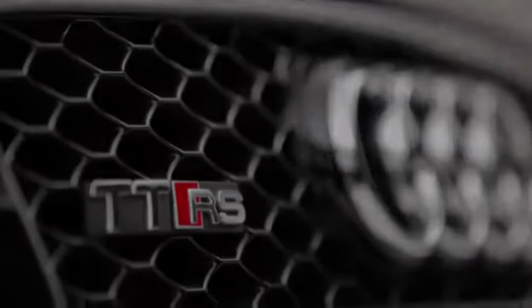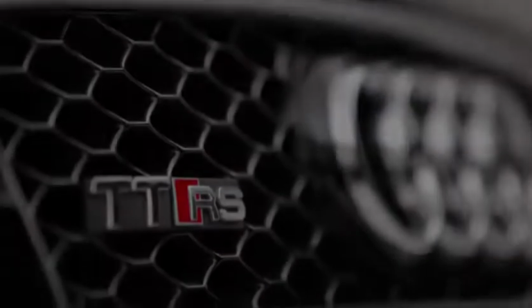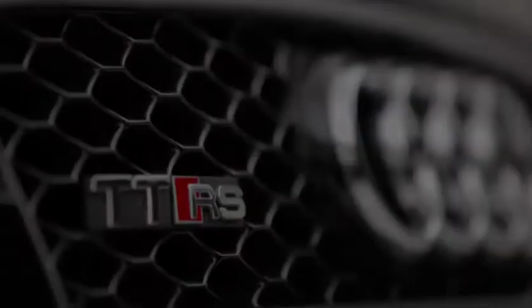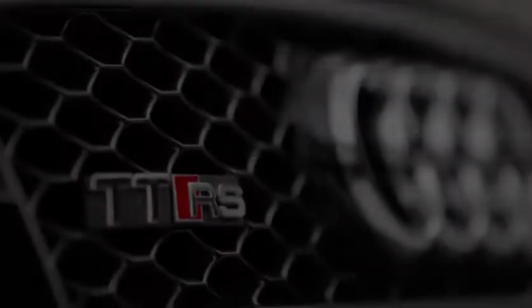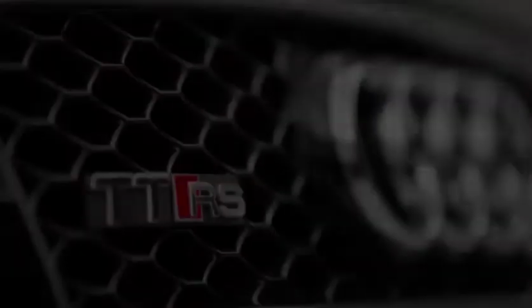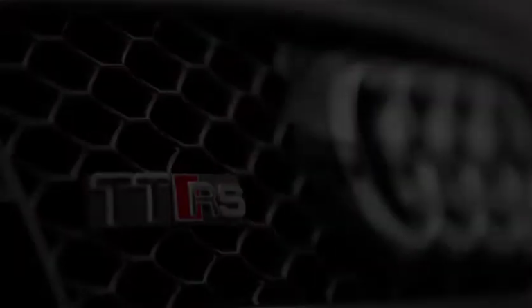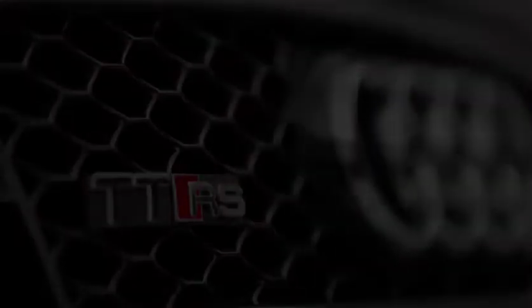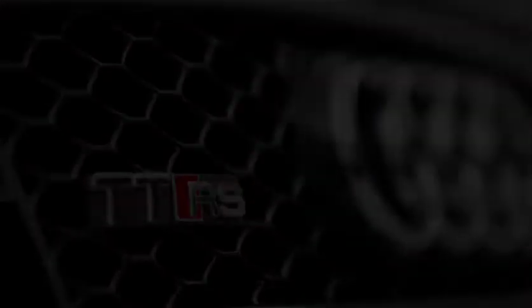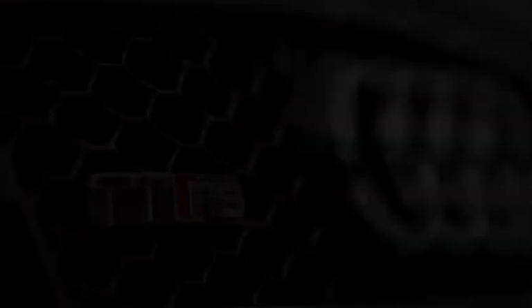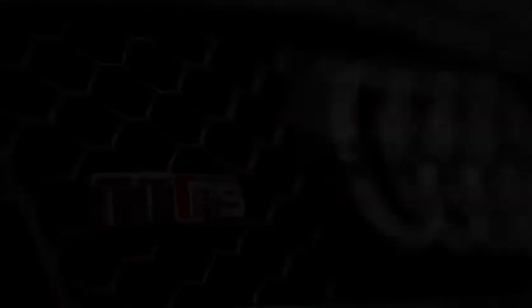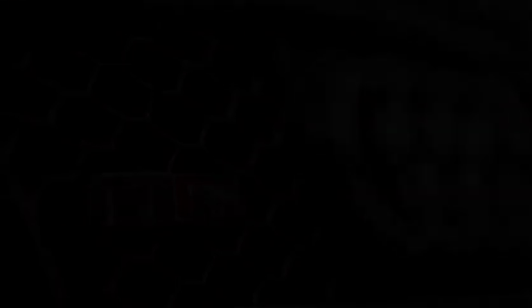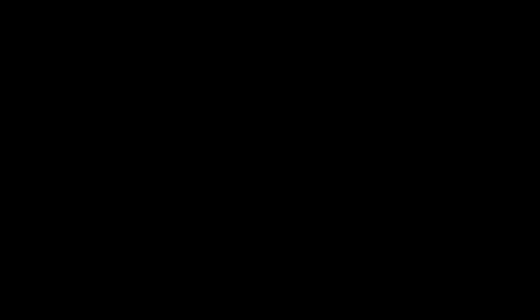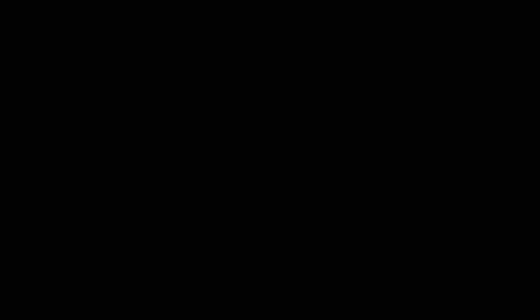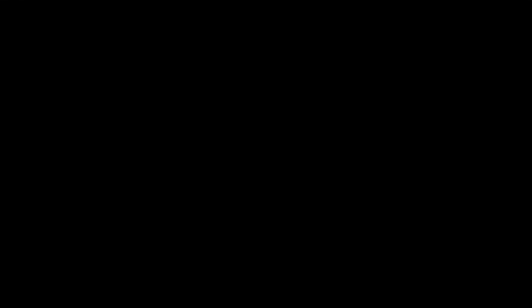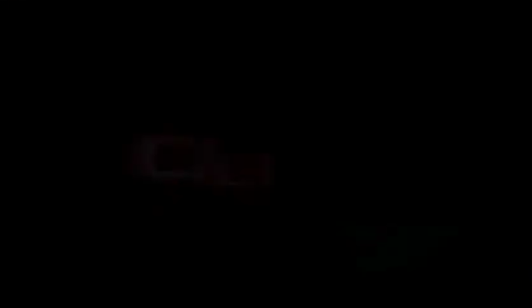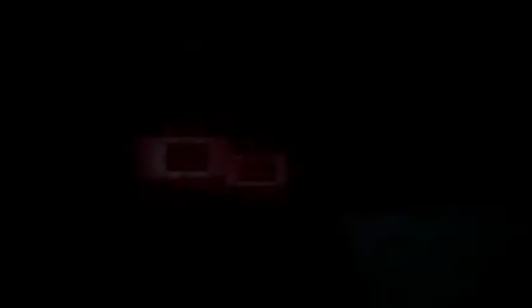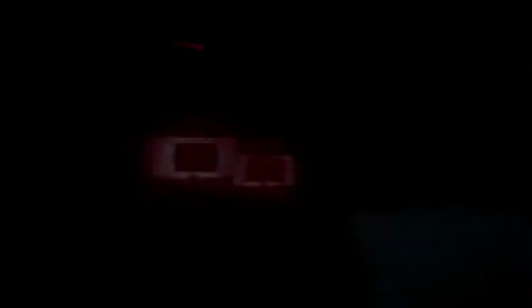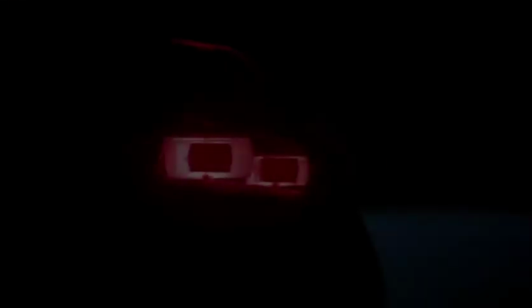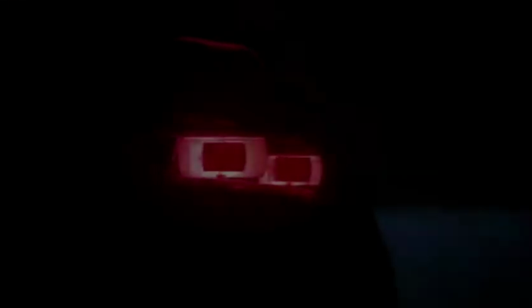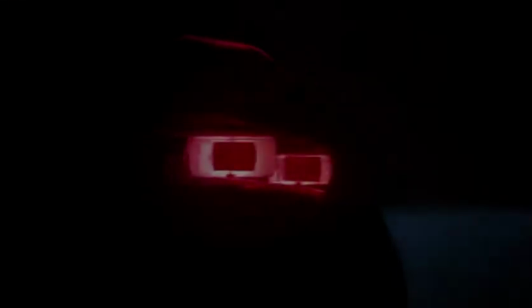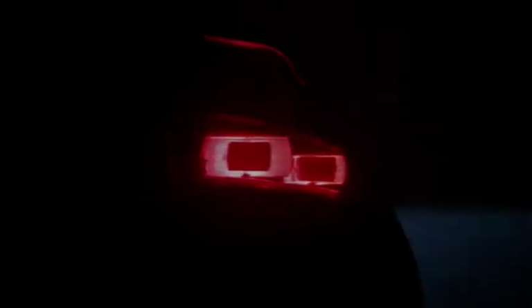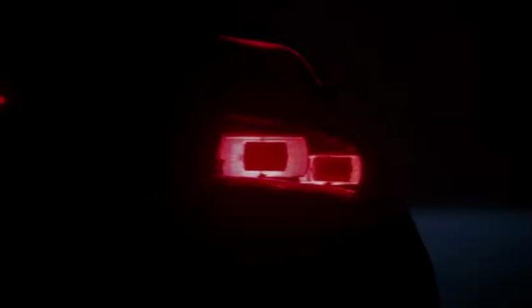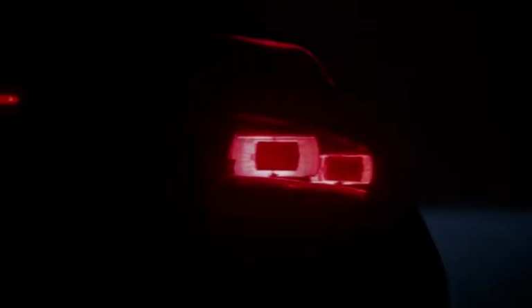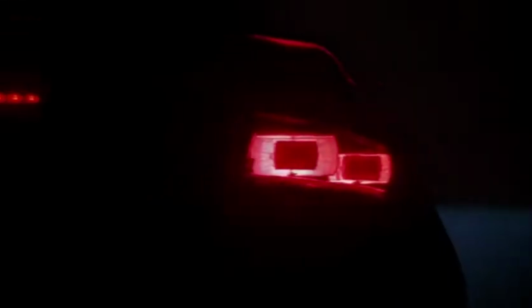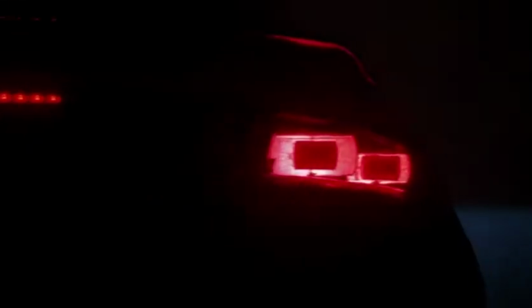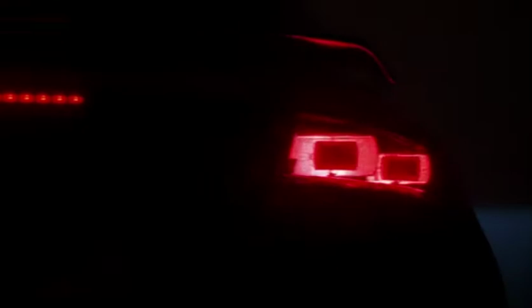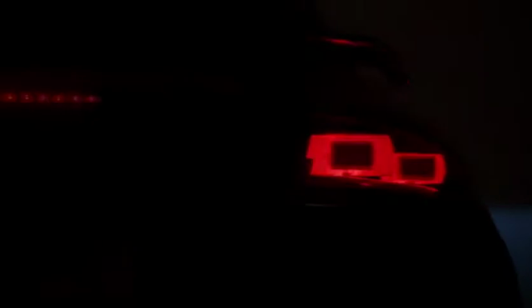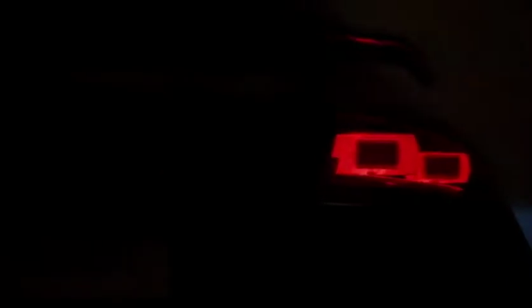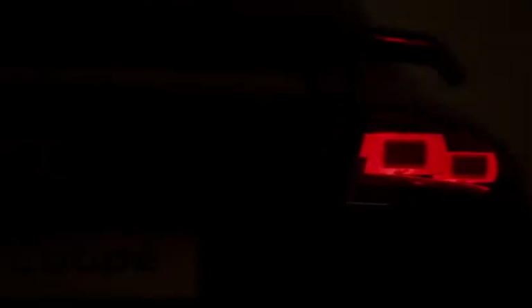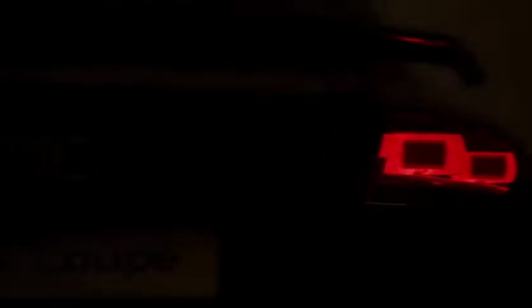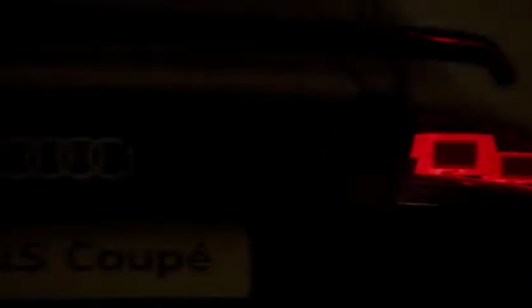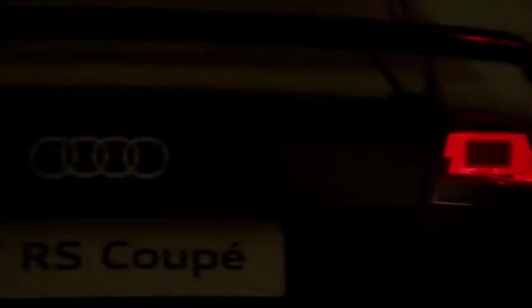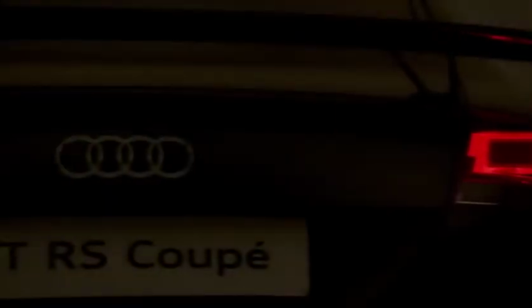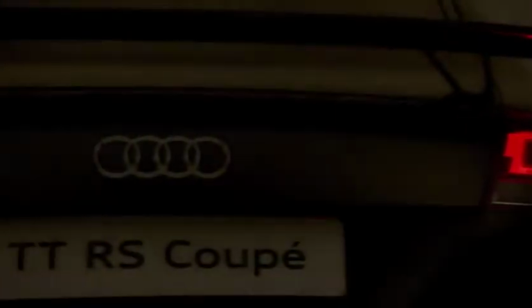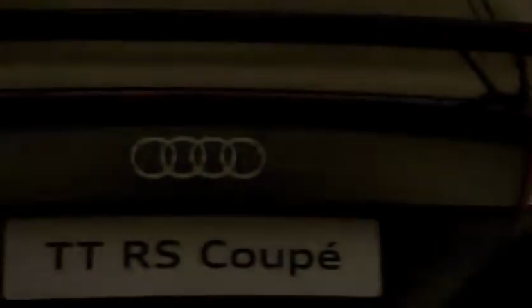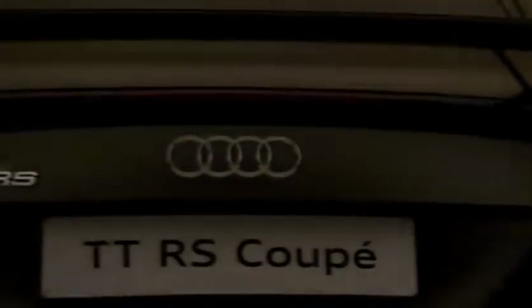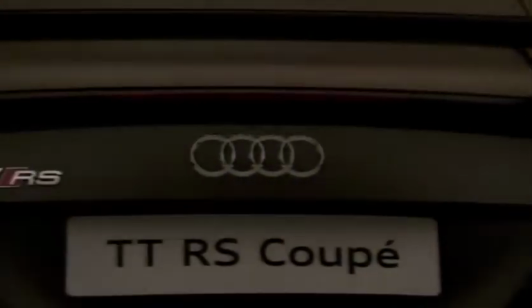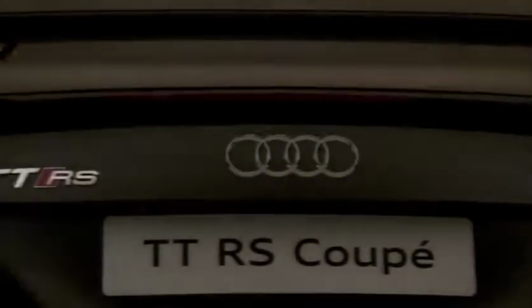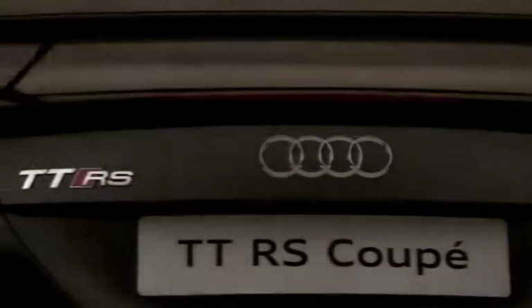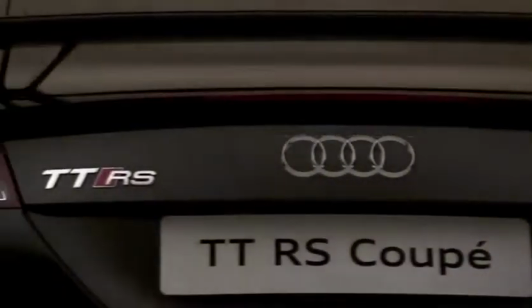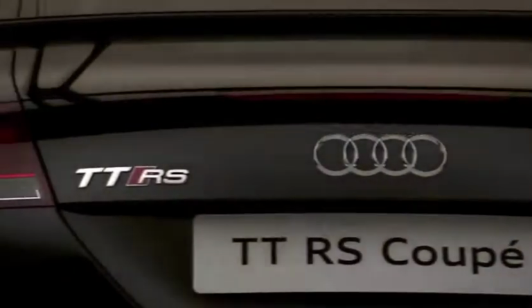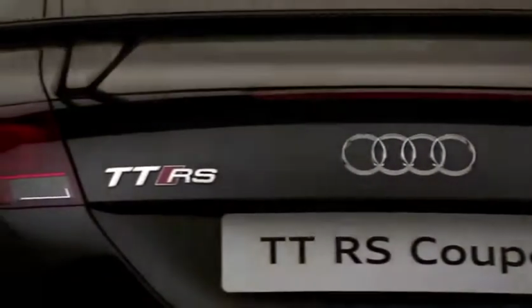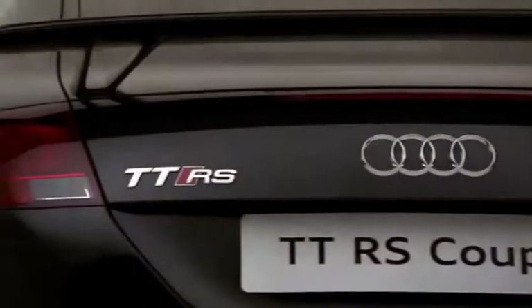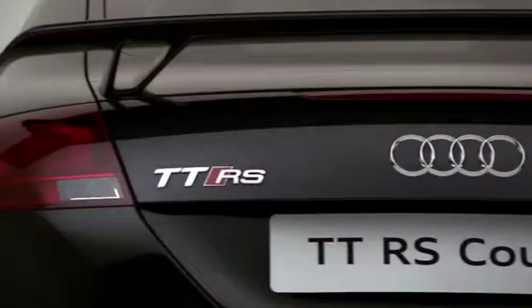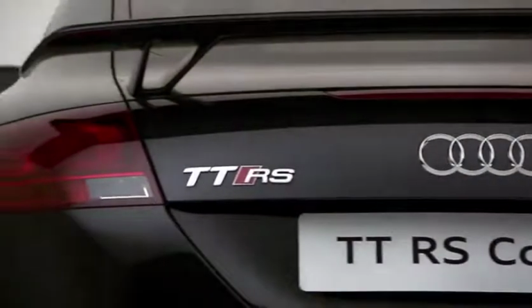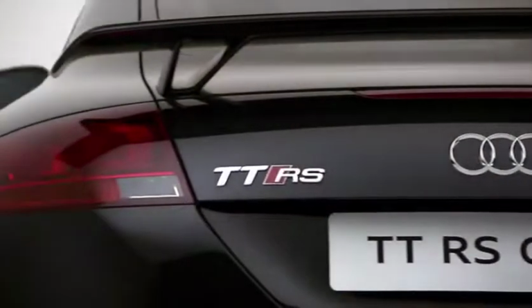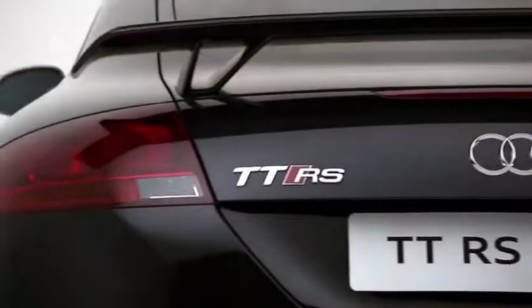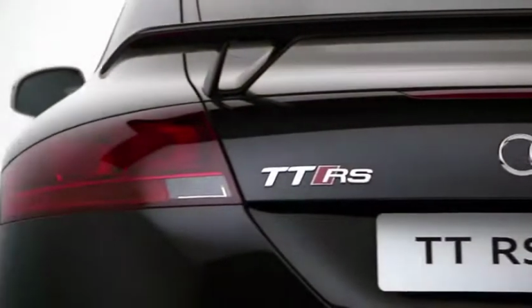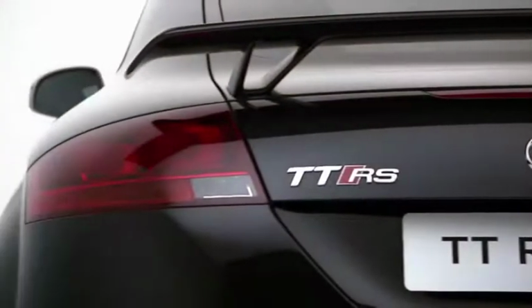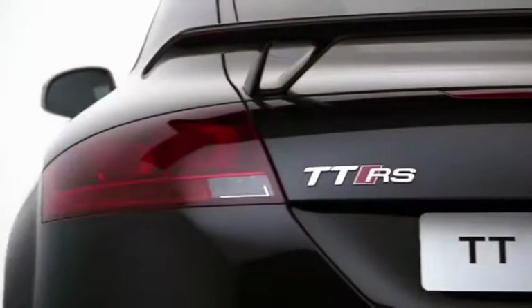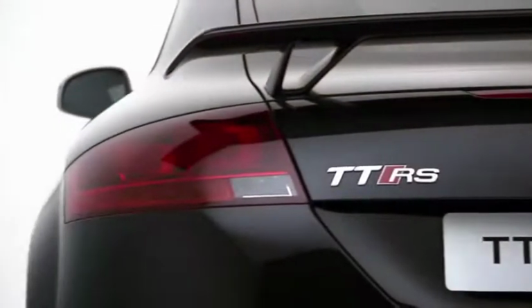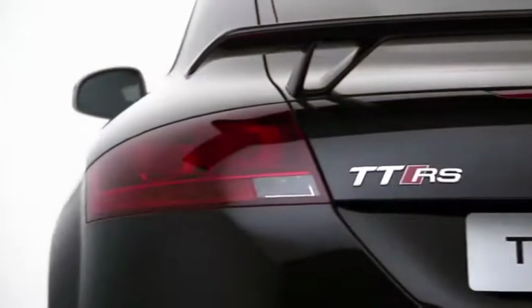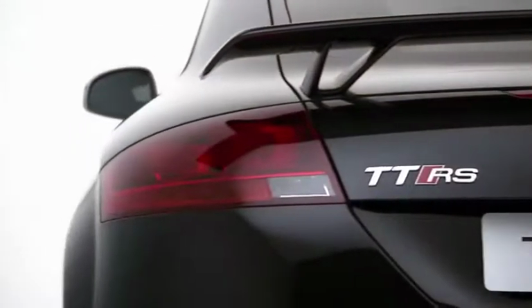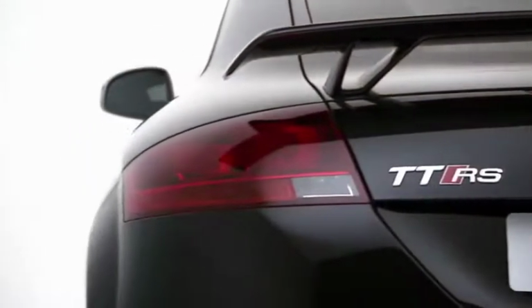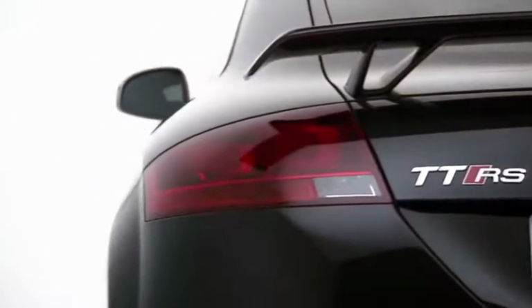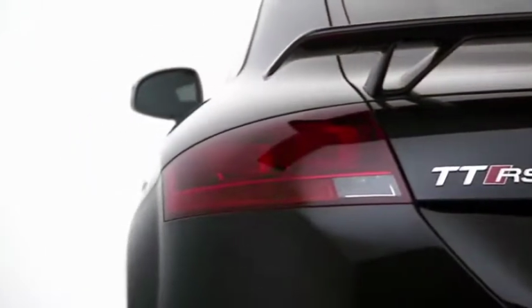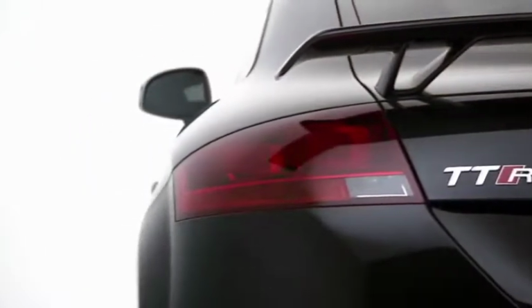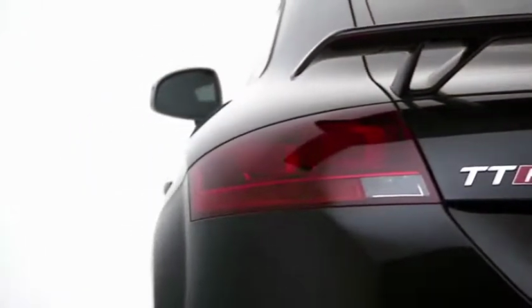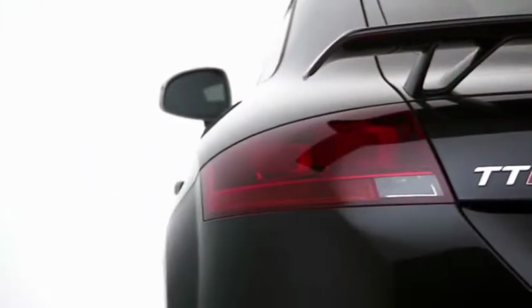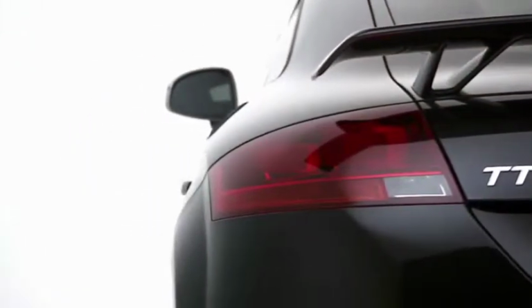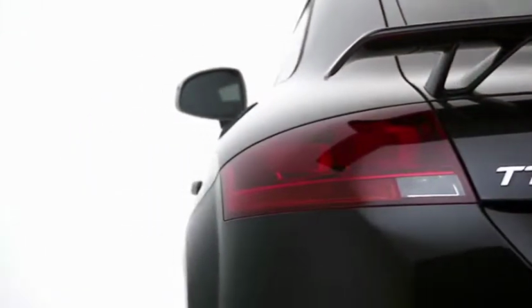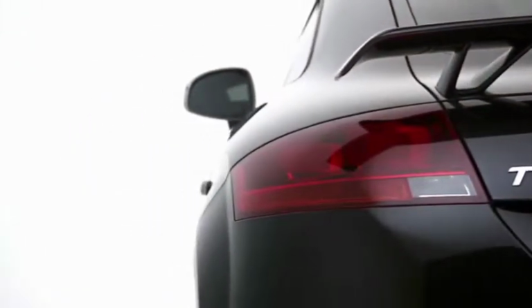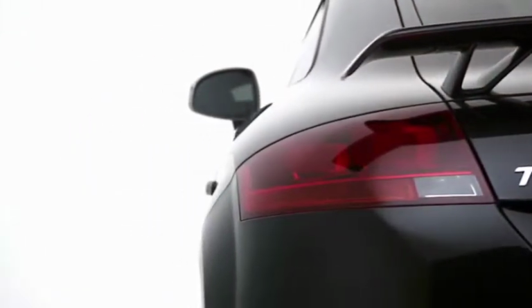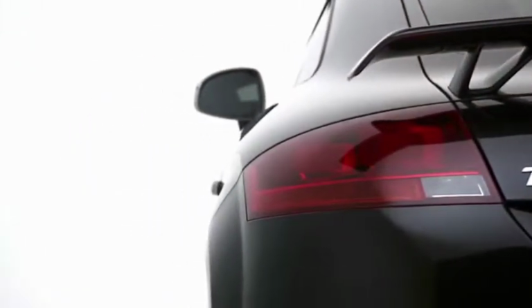The Audi TTRS Coupe — the epitome of Vorsprung durch Technik.